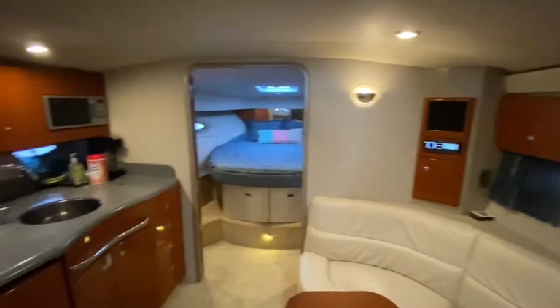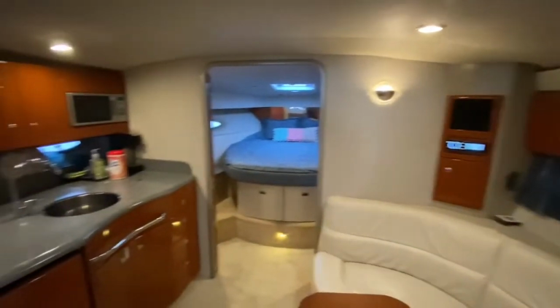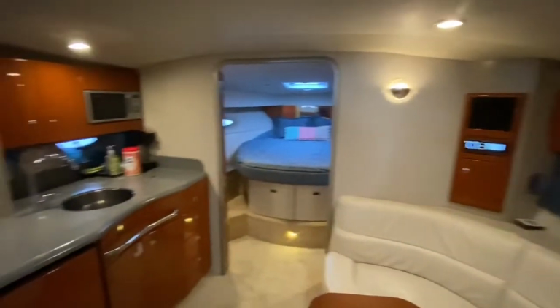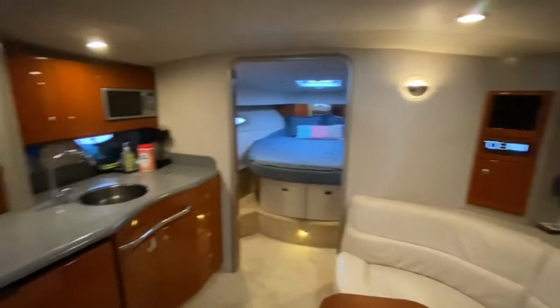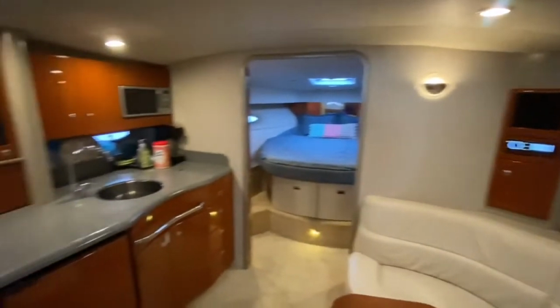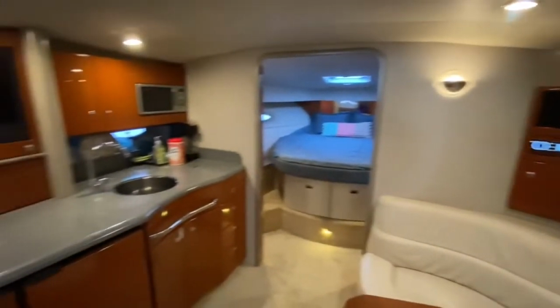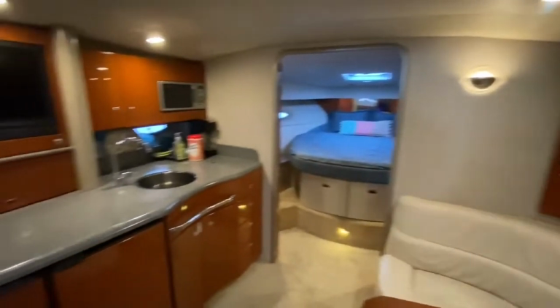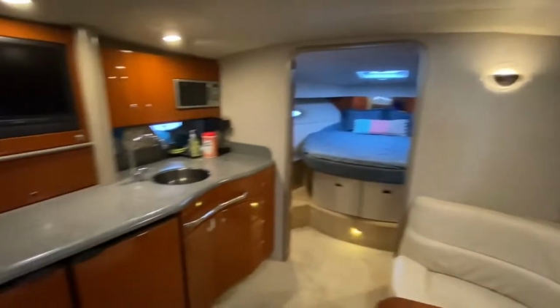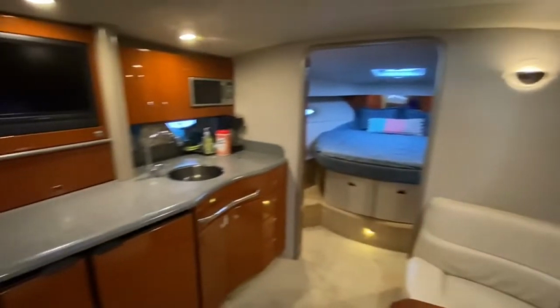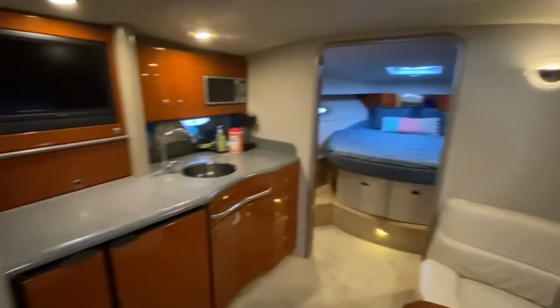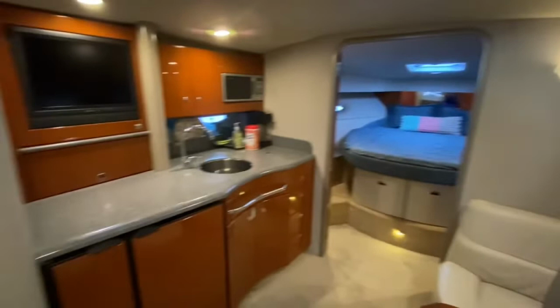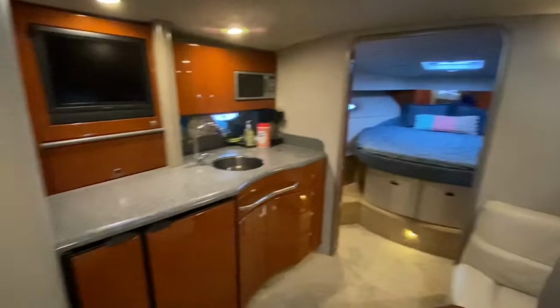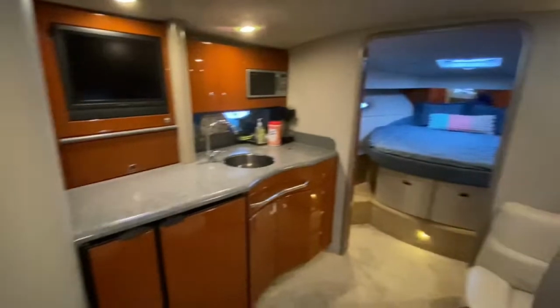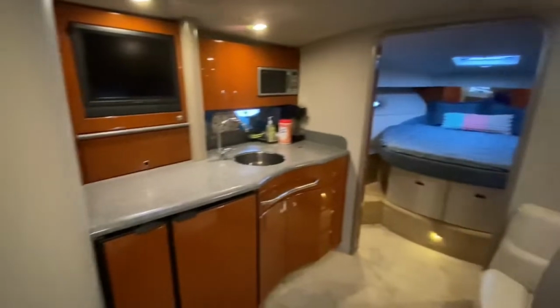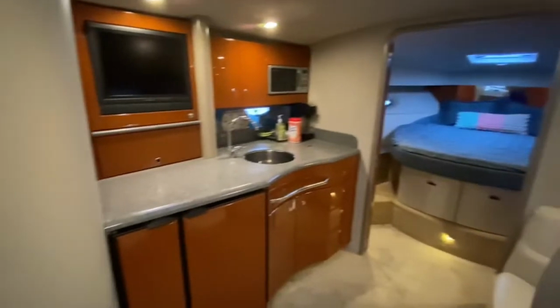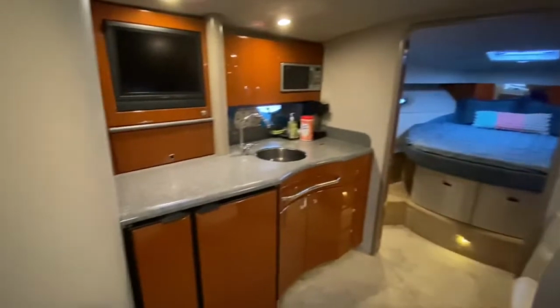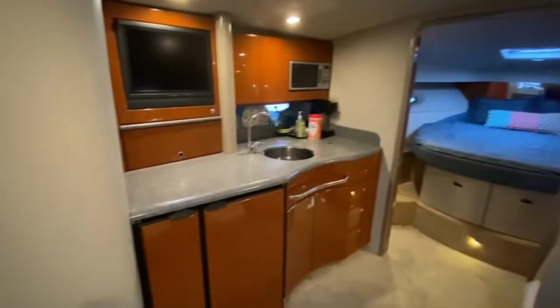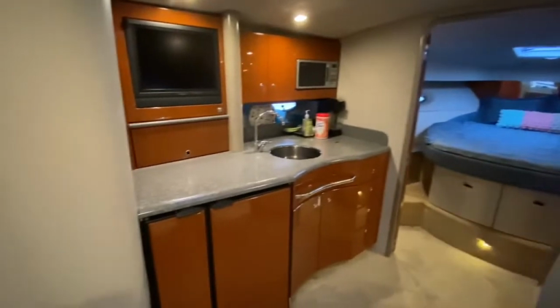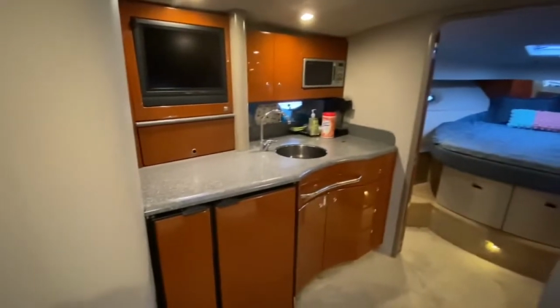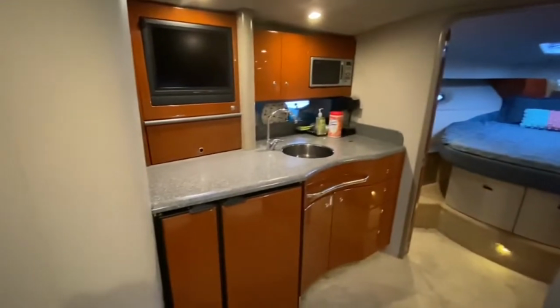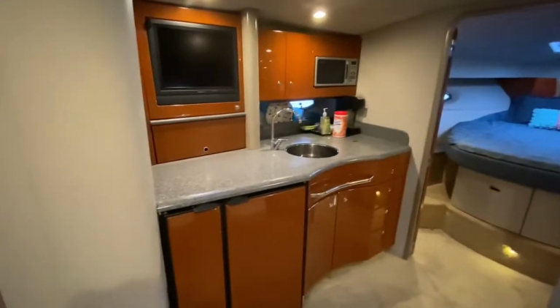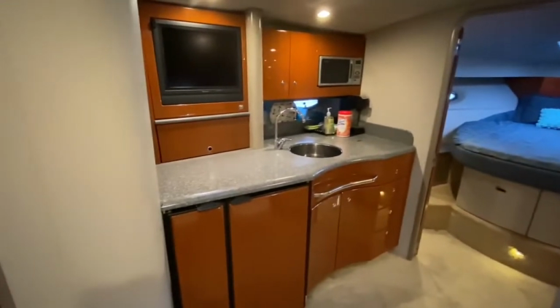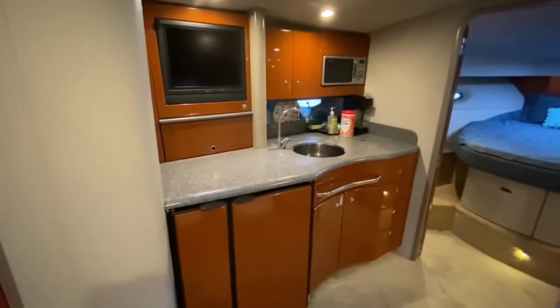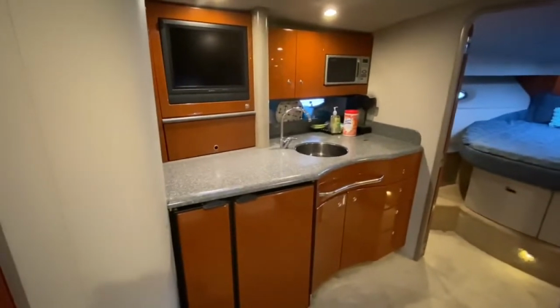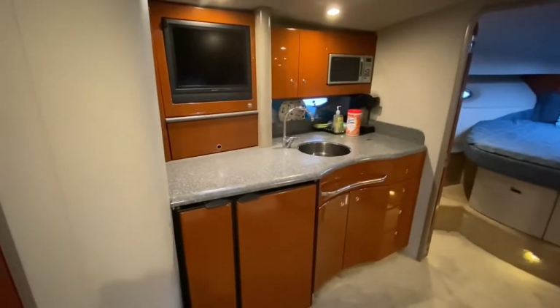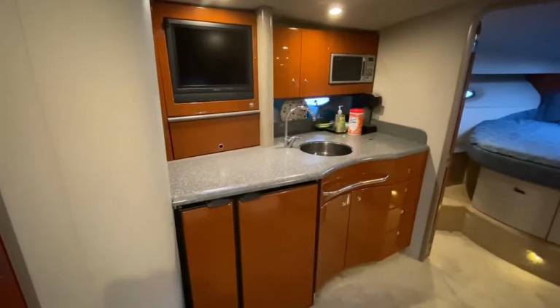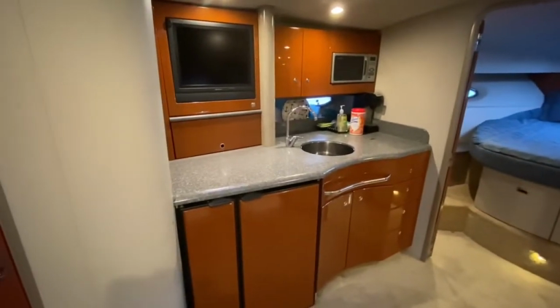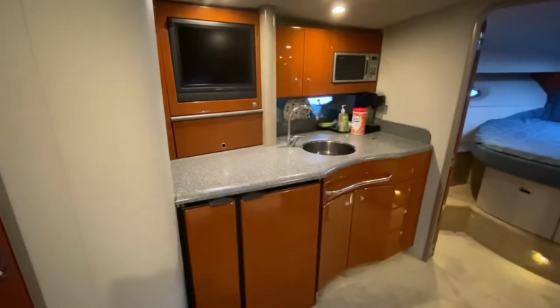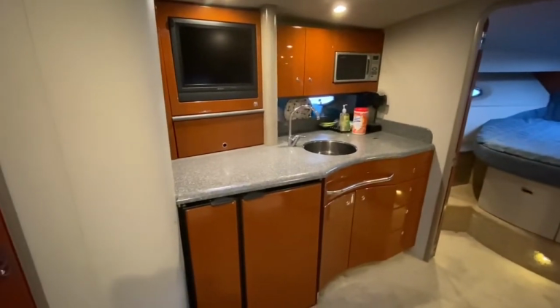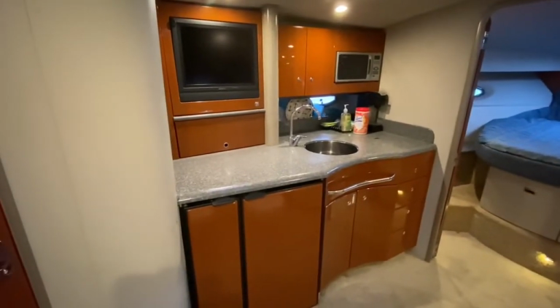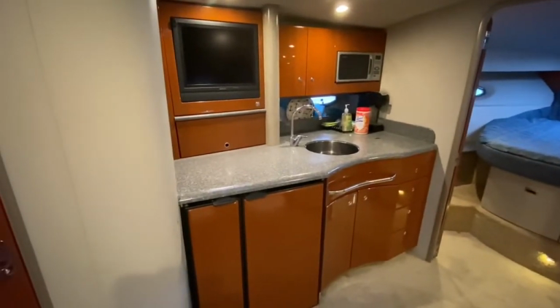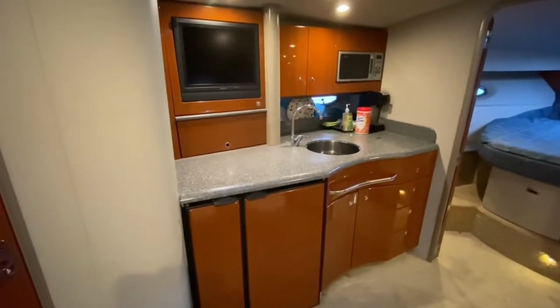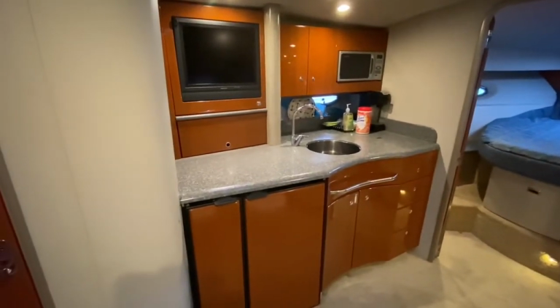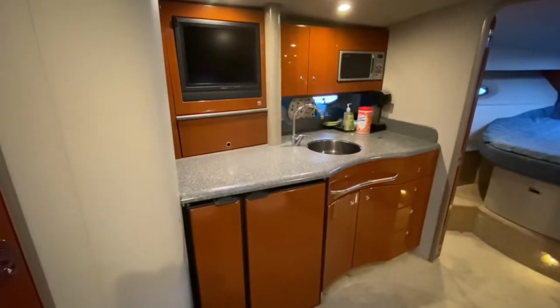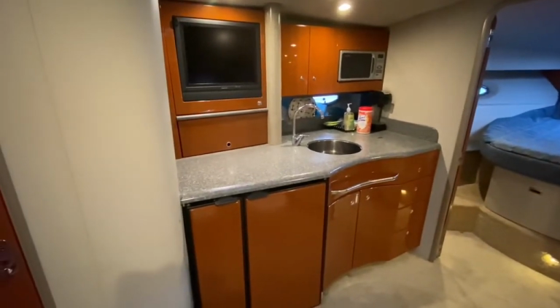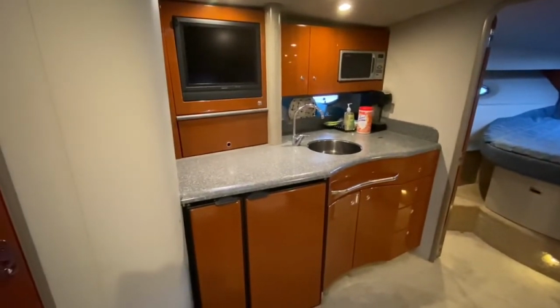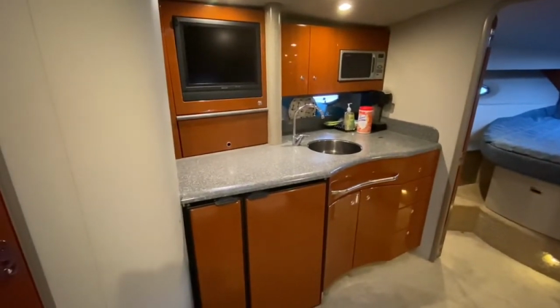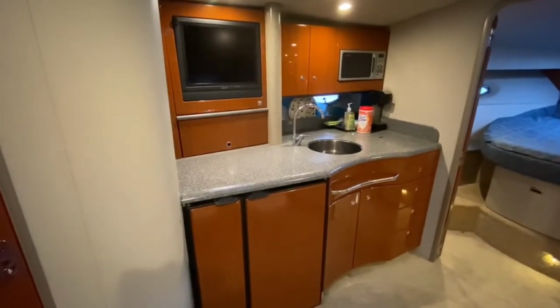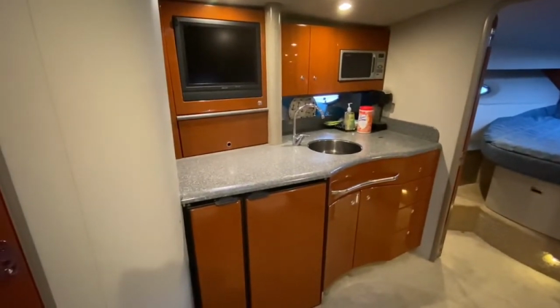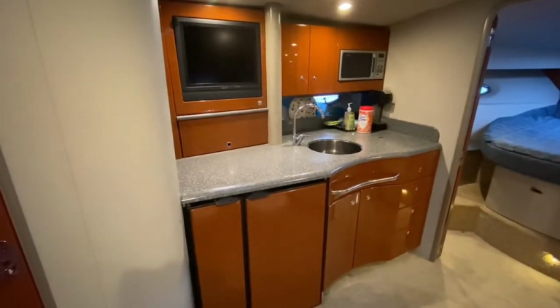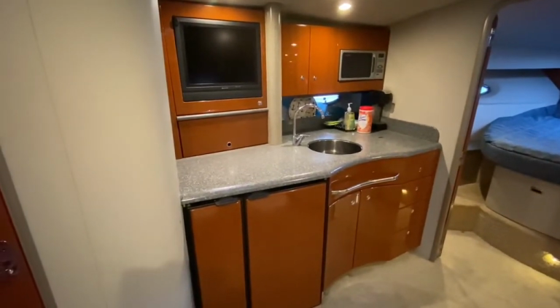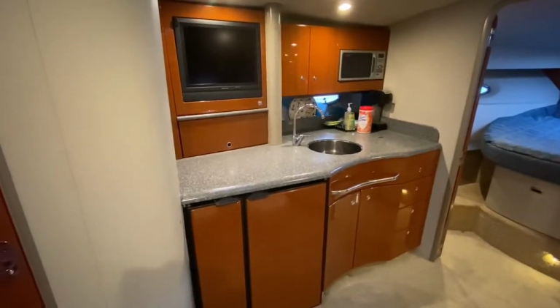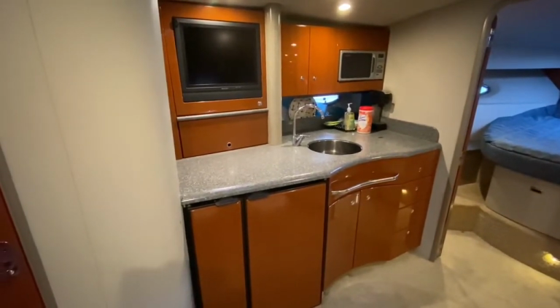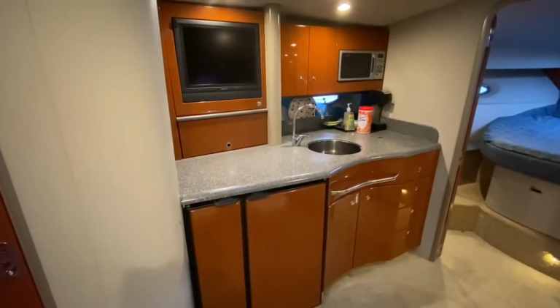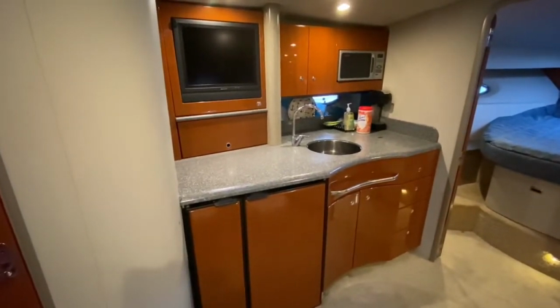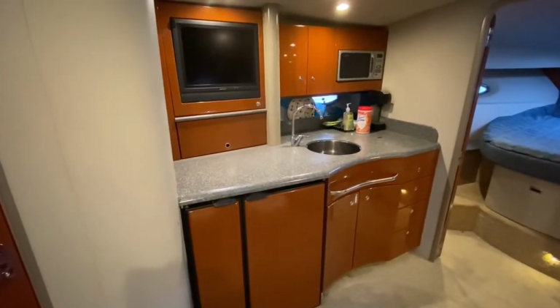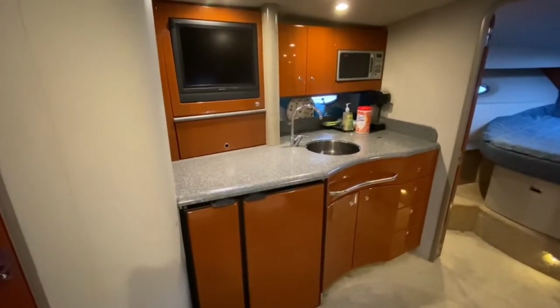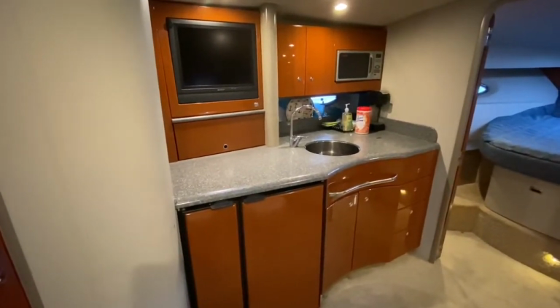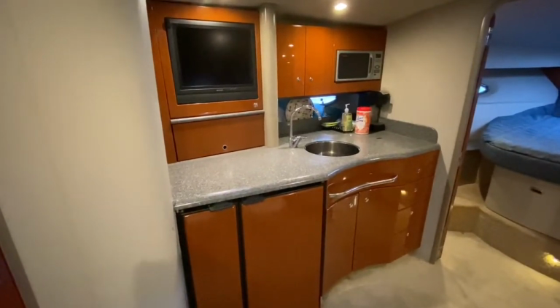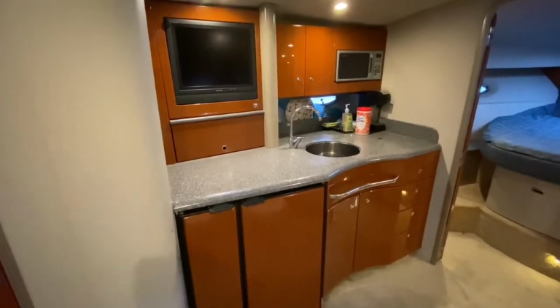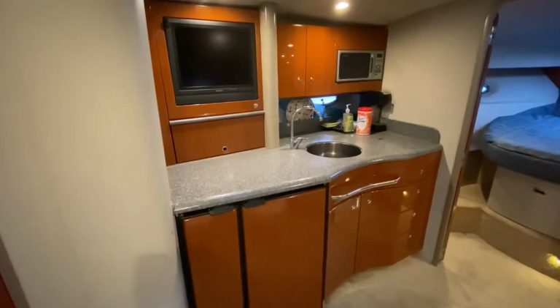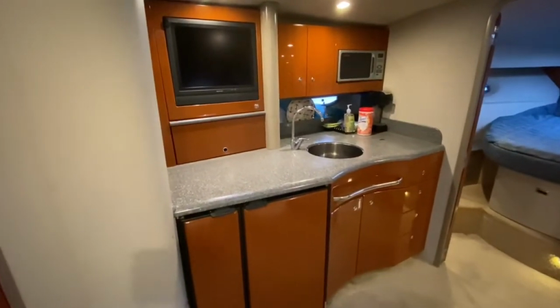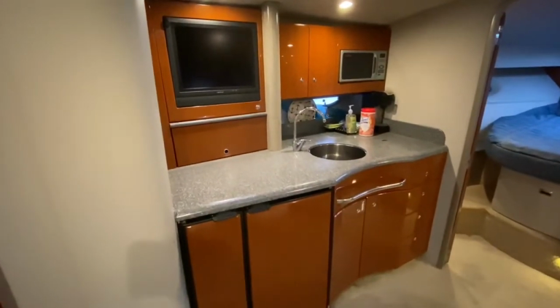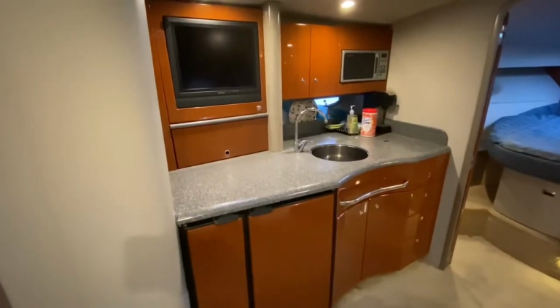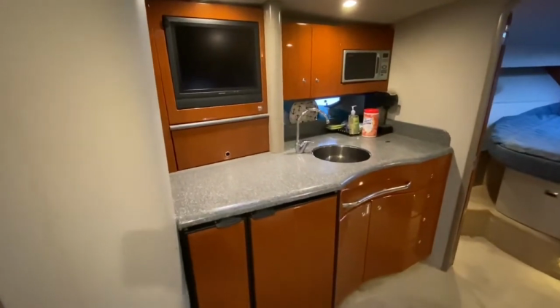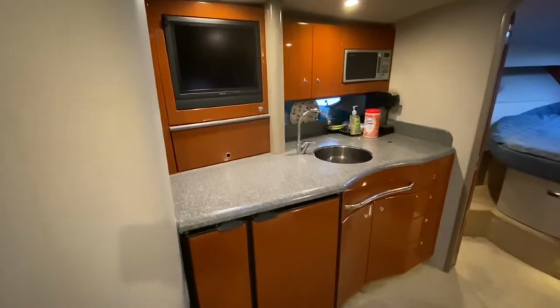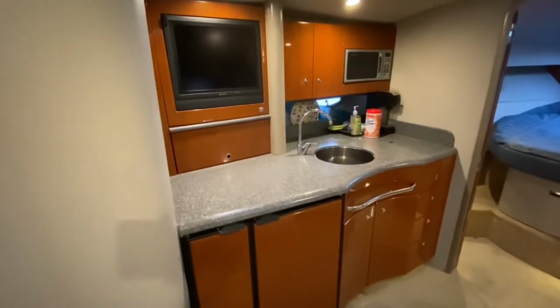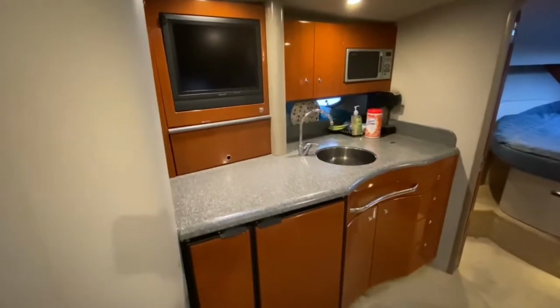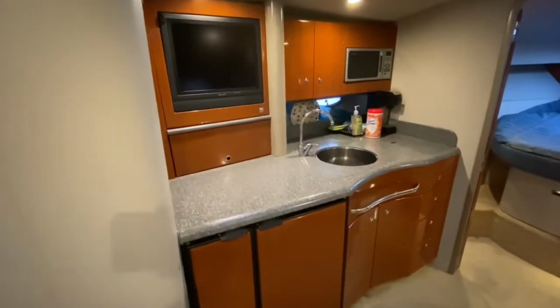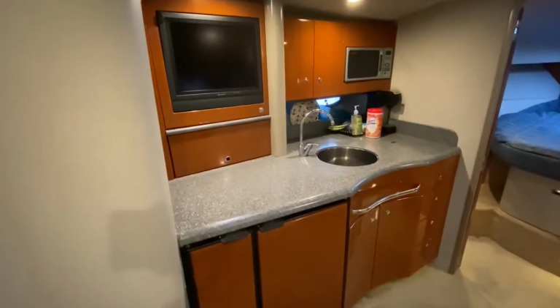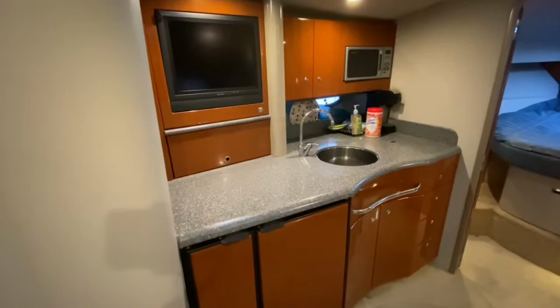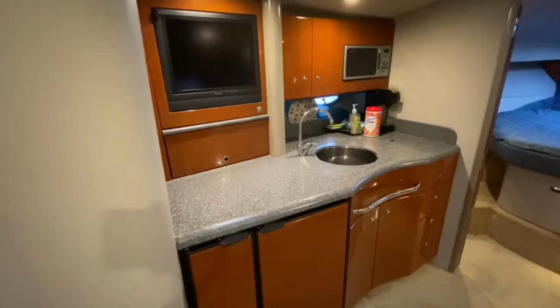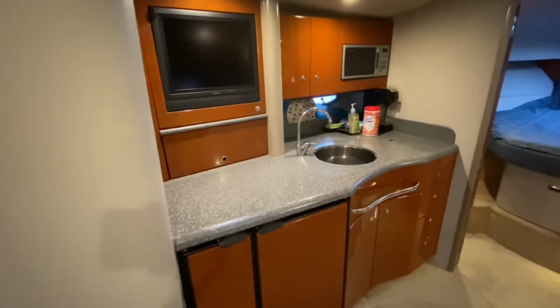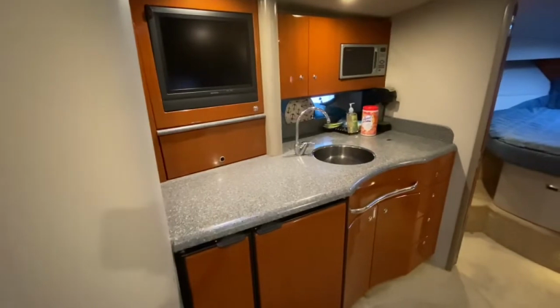Here's your galley. Microwave oven. Electric stove.